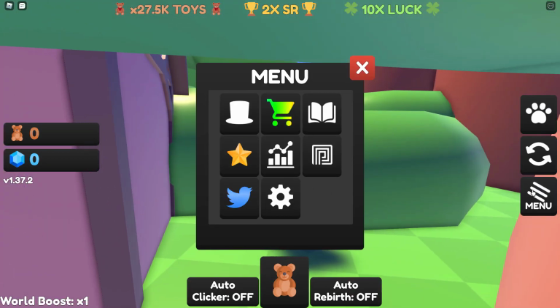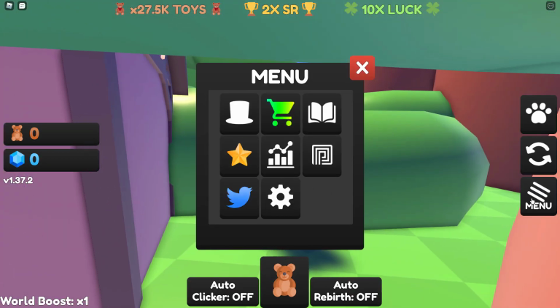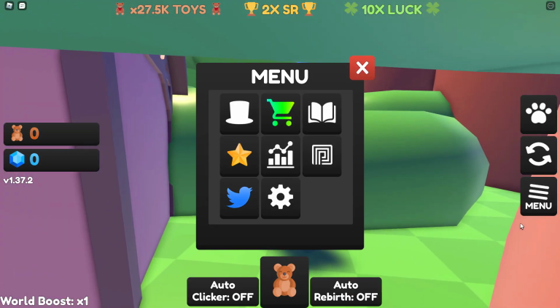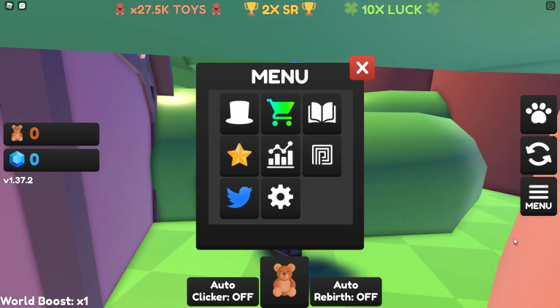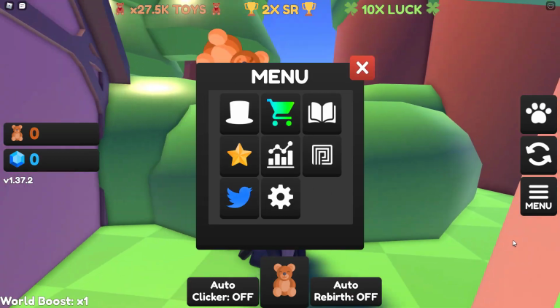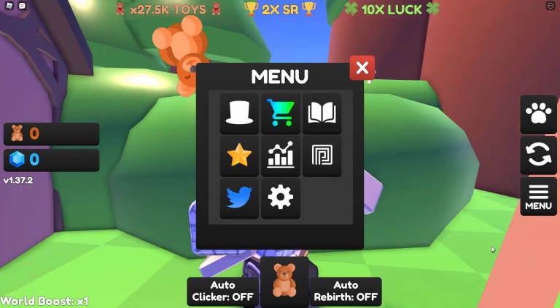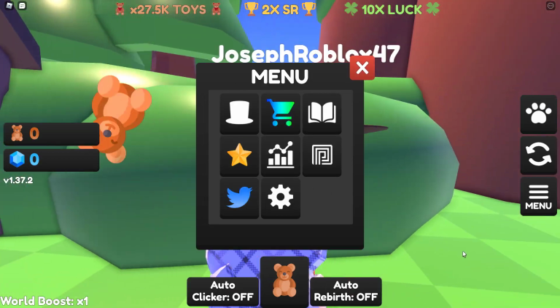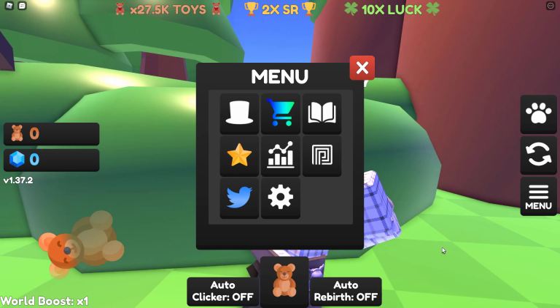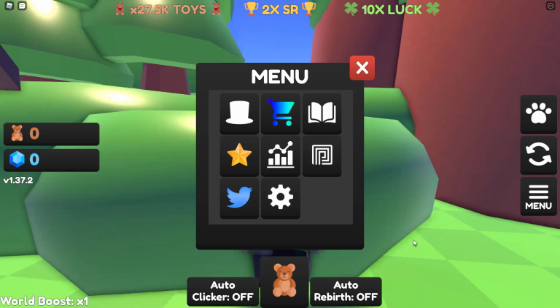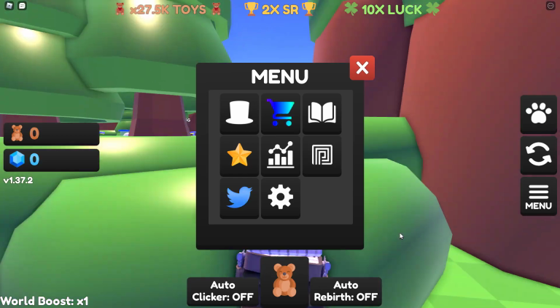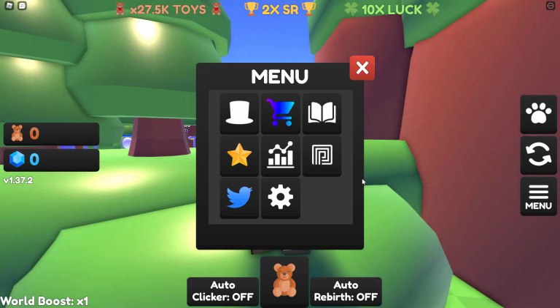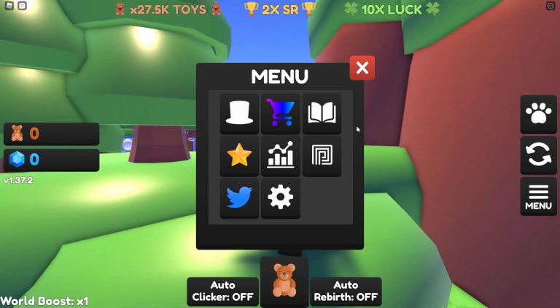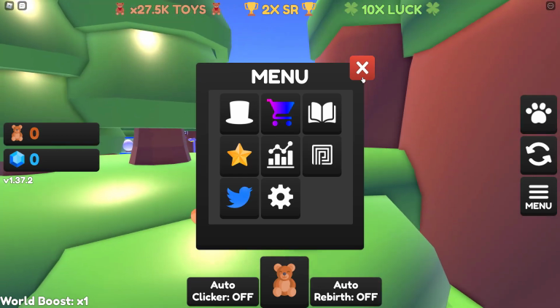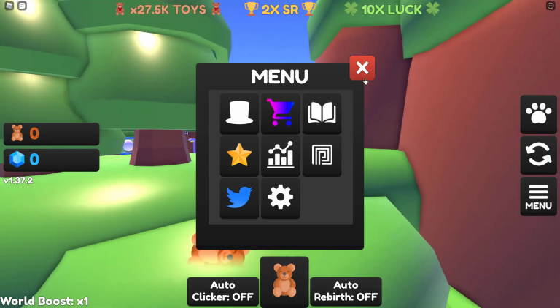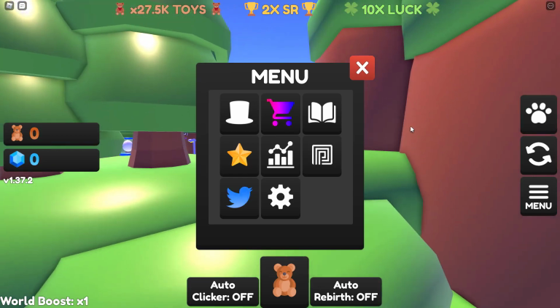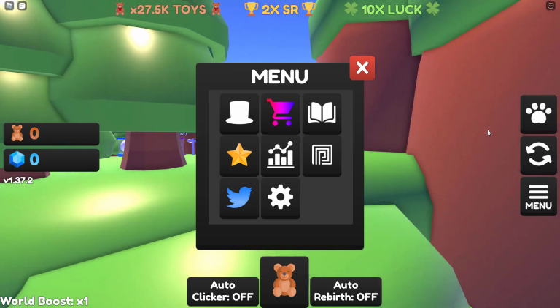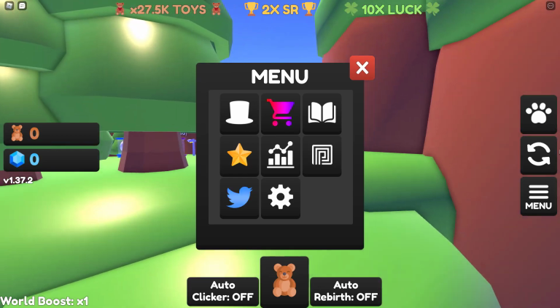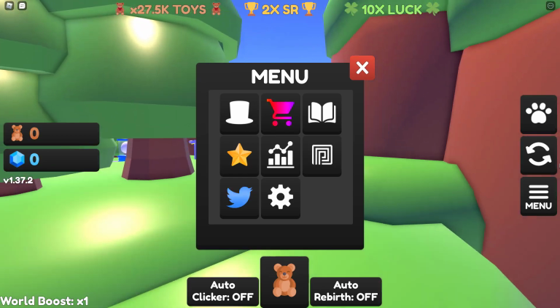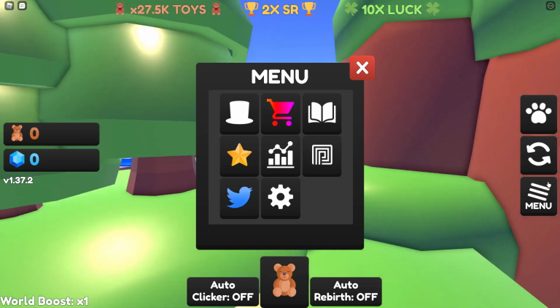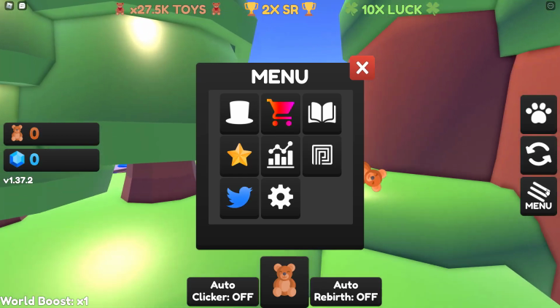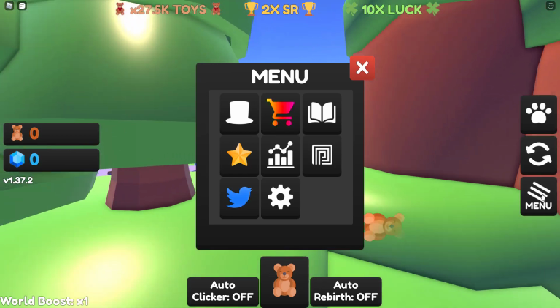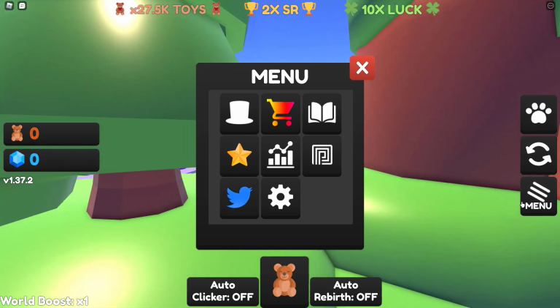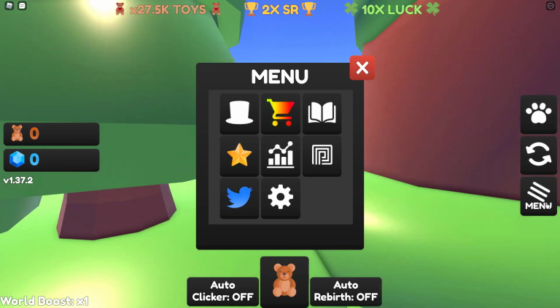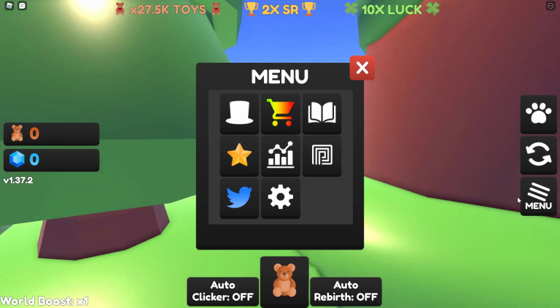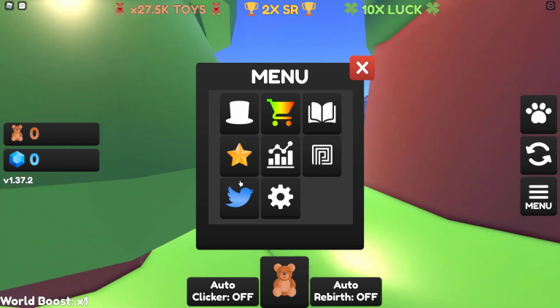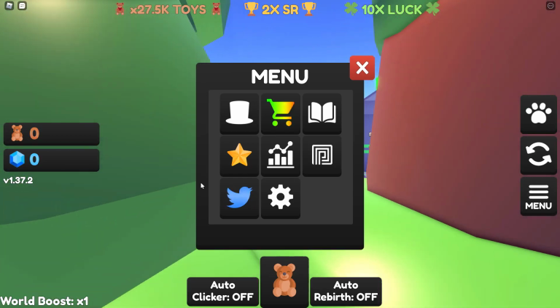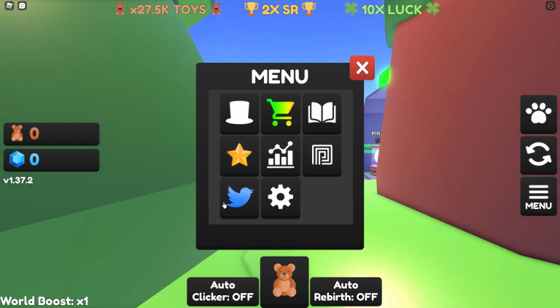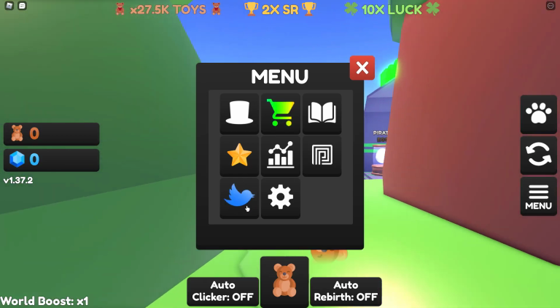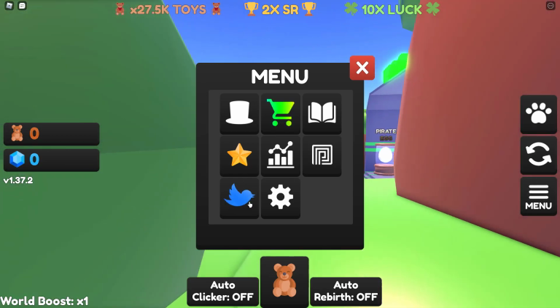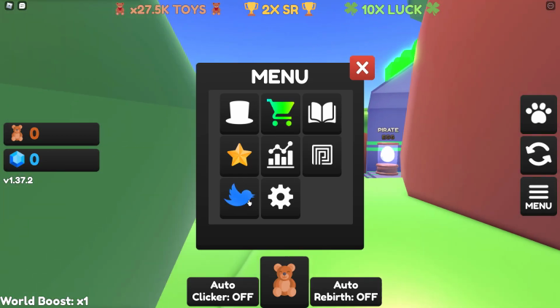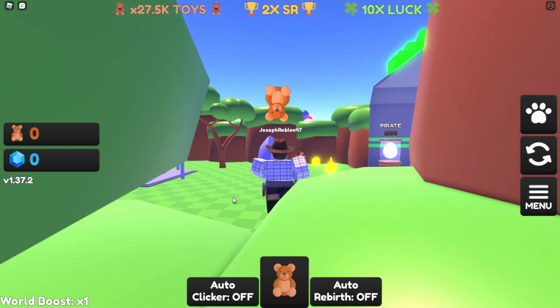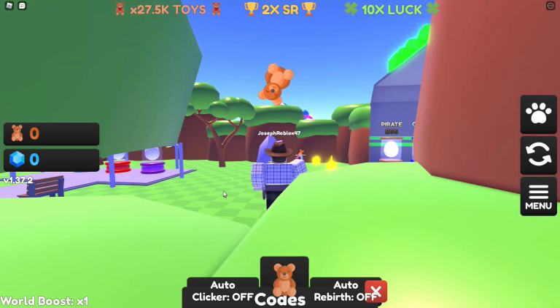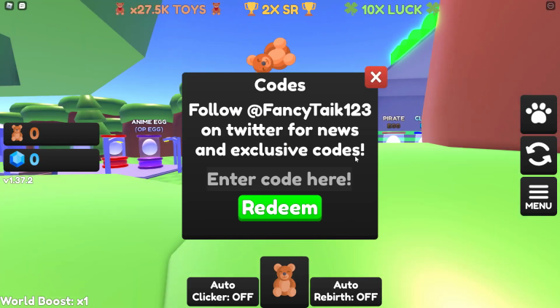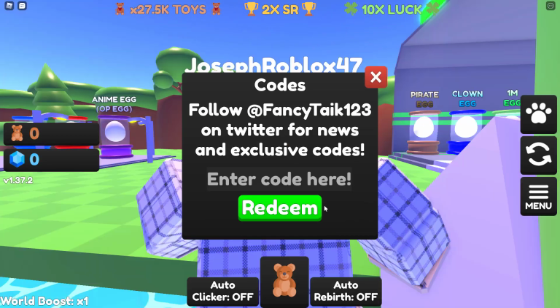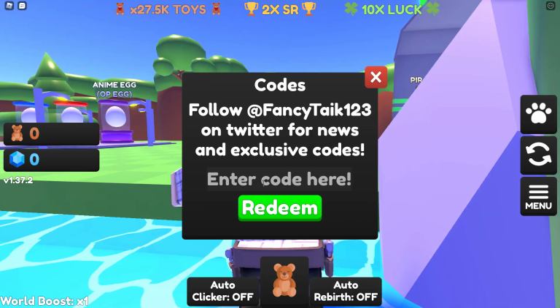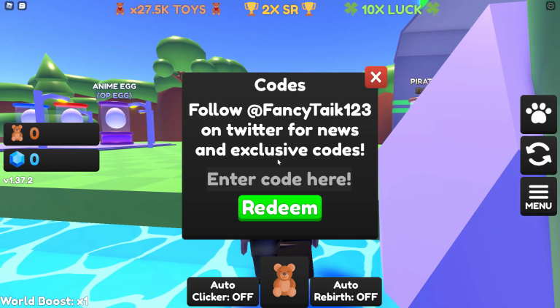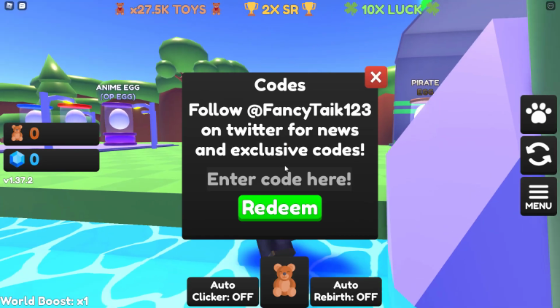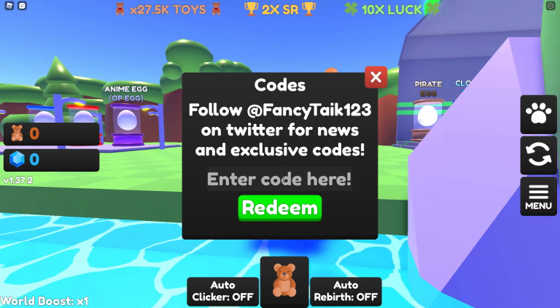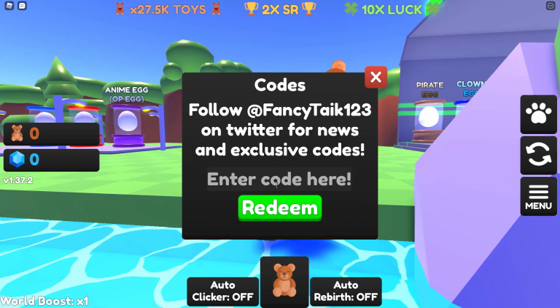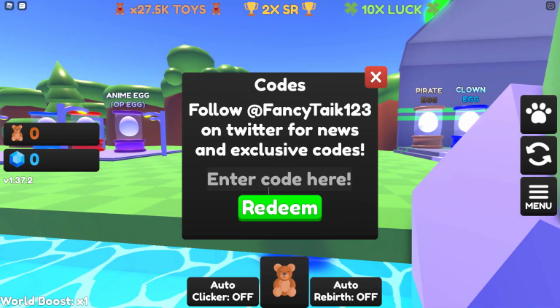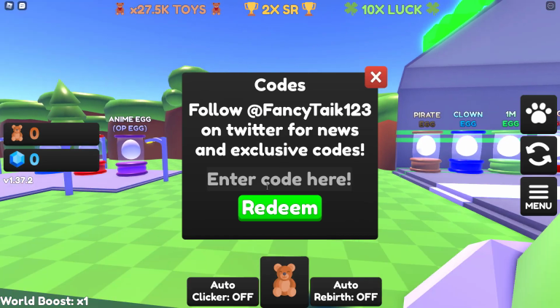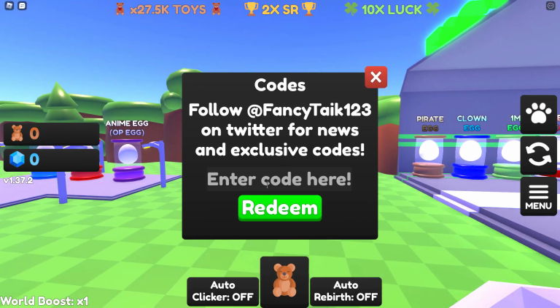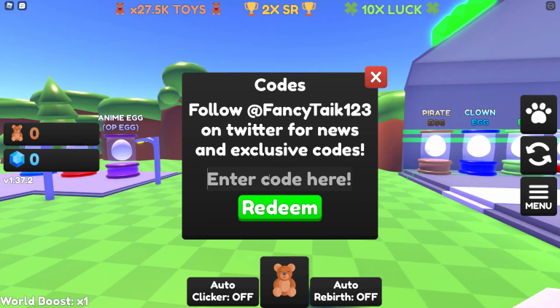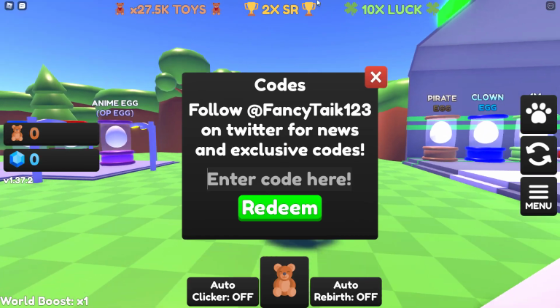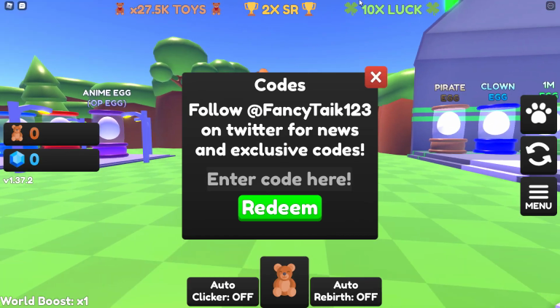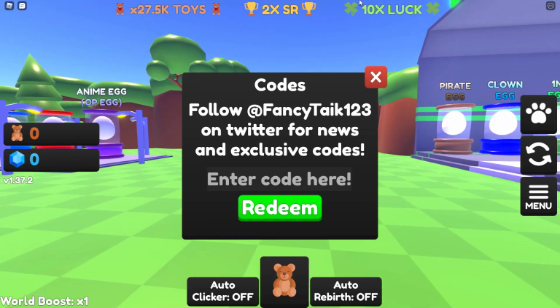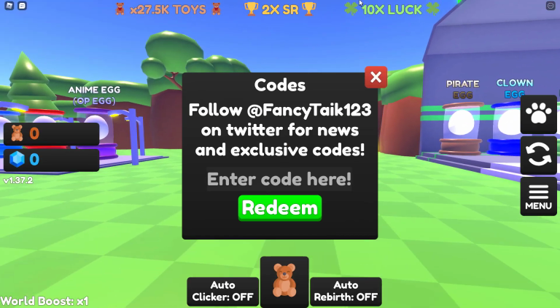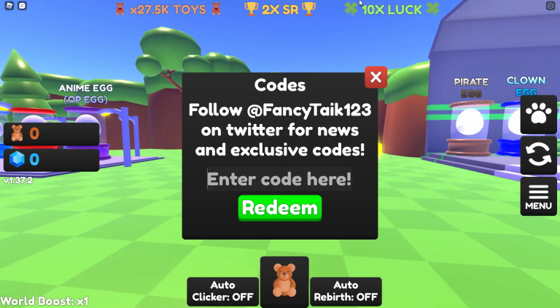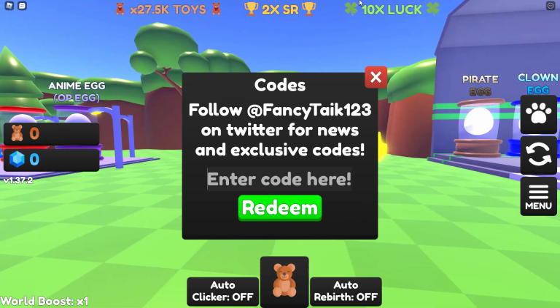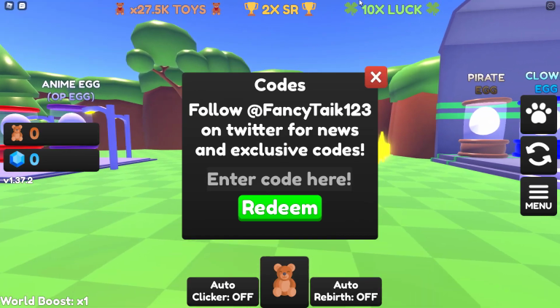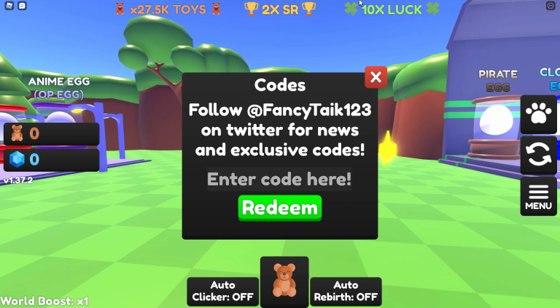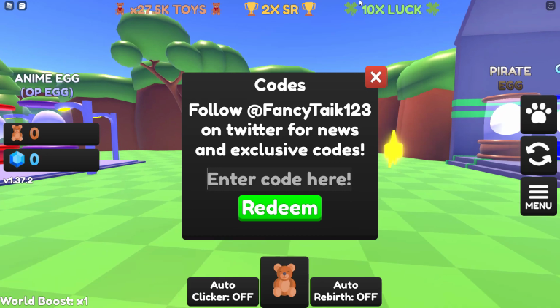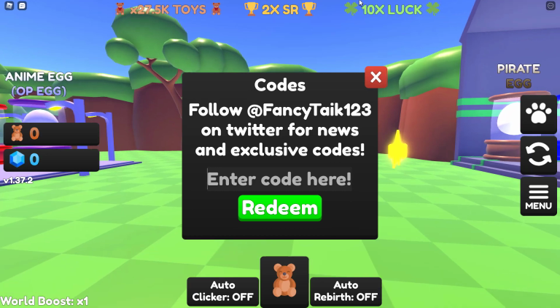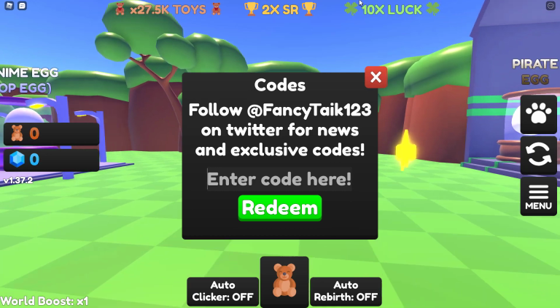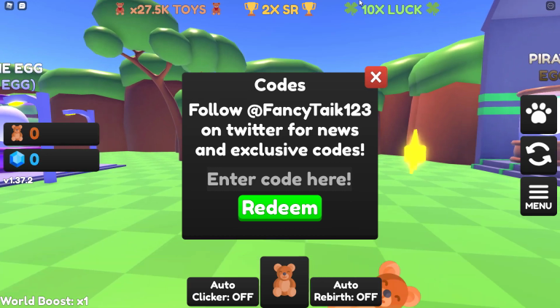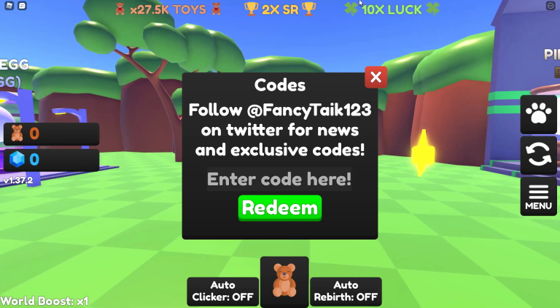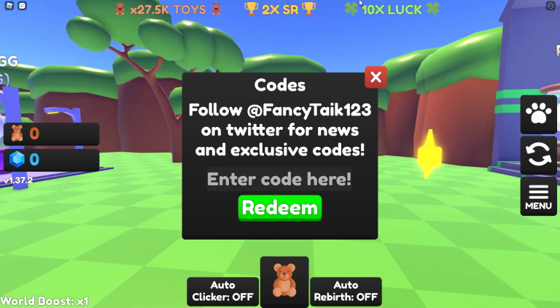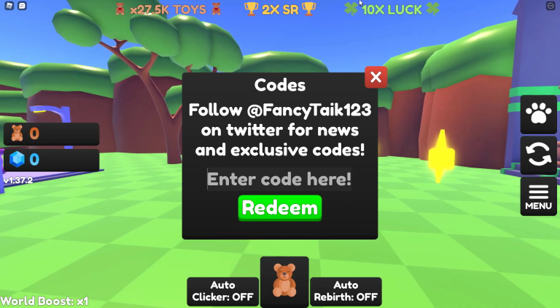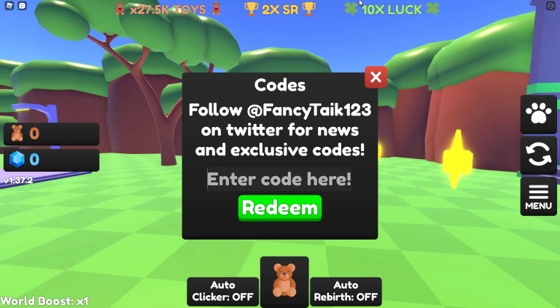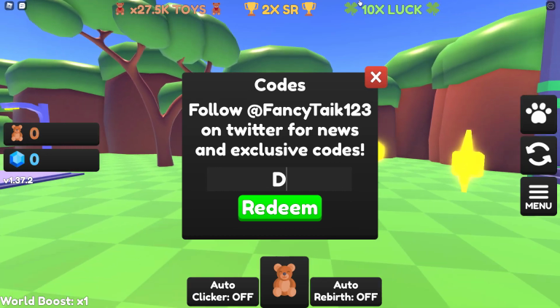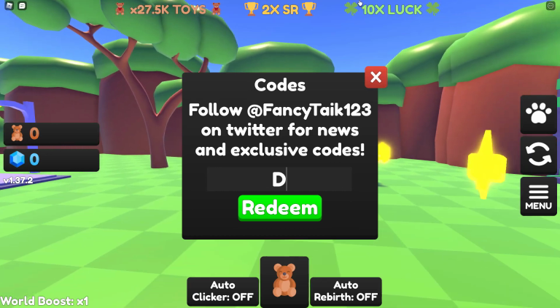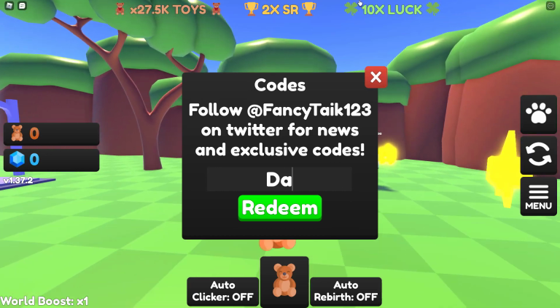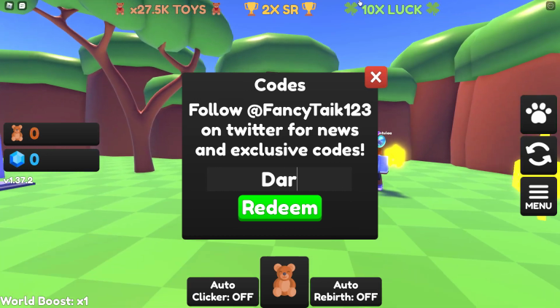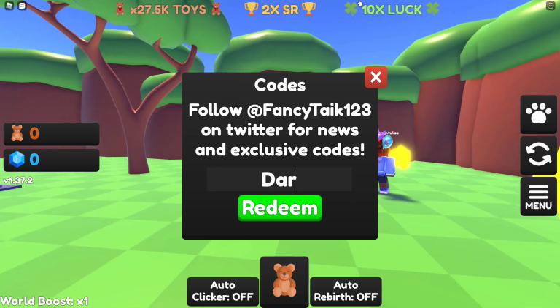All you are going to do to get into the code menu is click this menu and then go to the code menu. Now, codes.